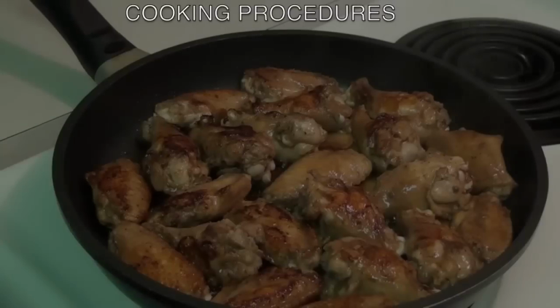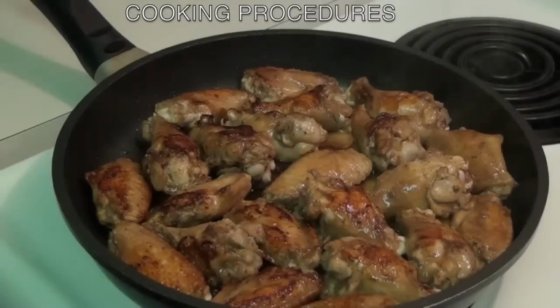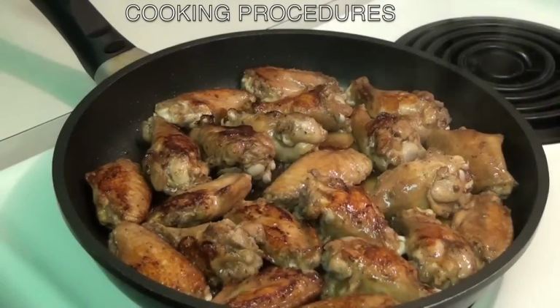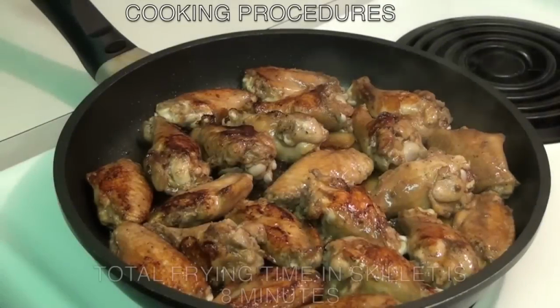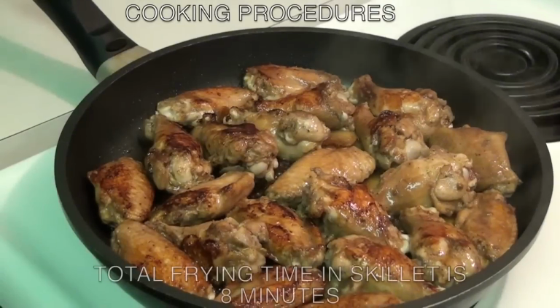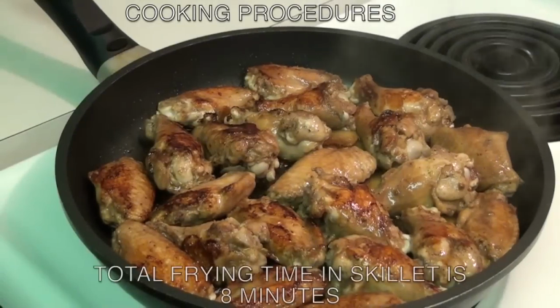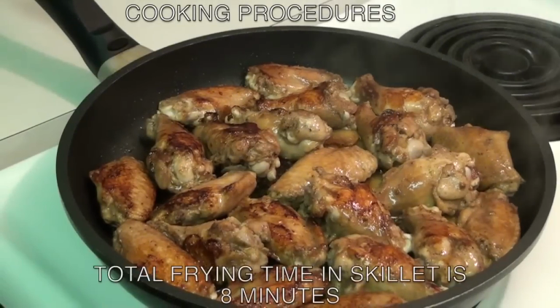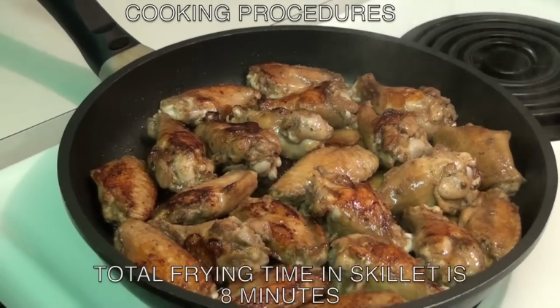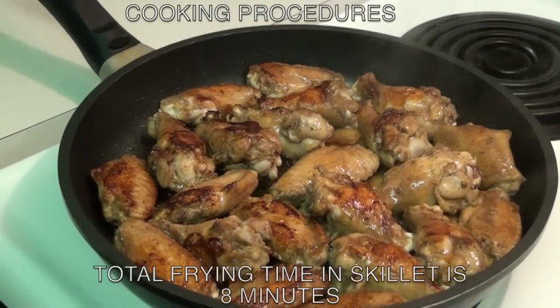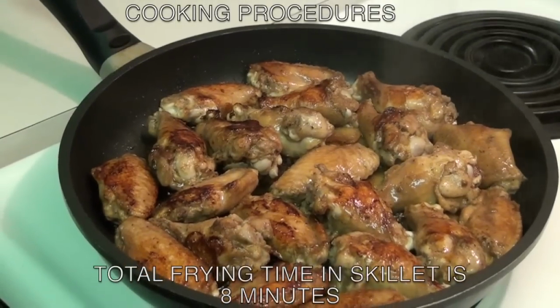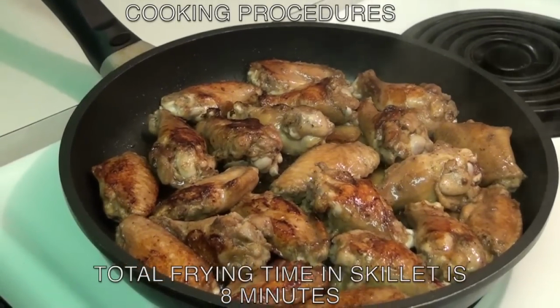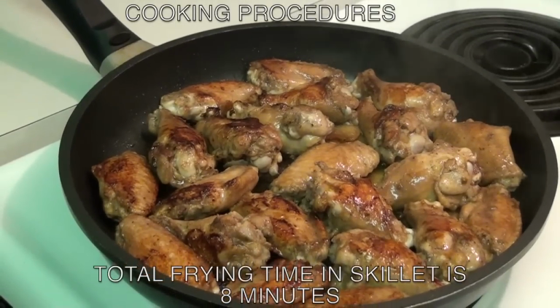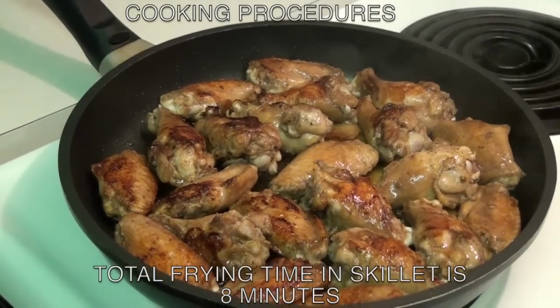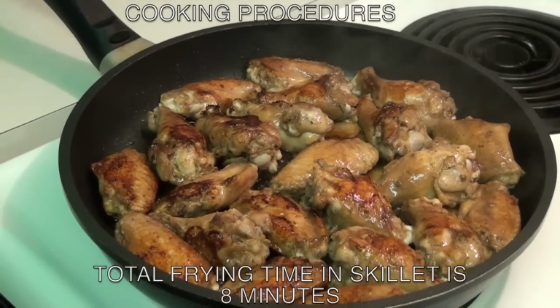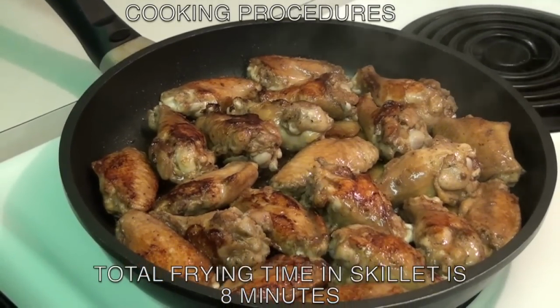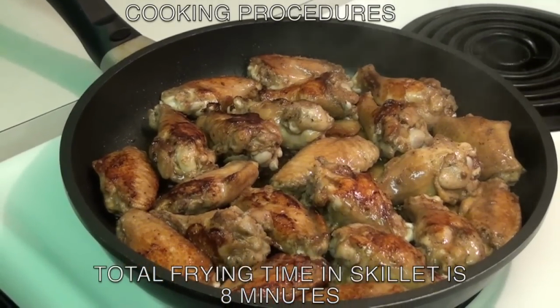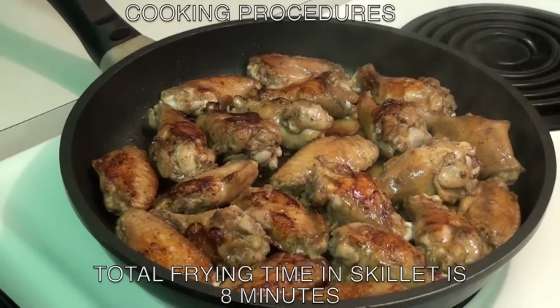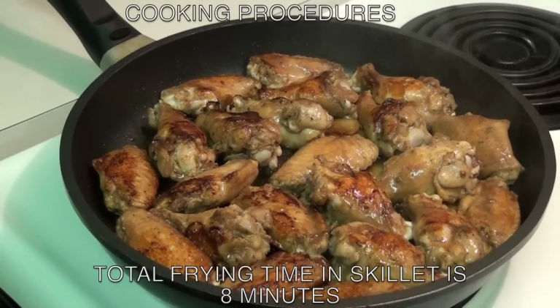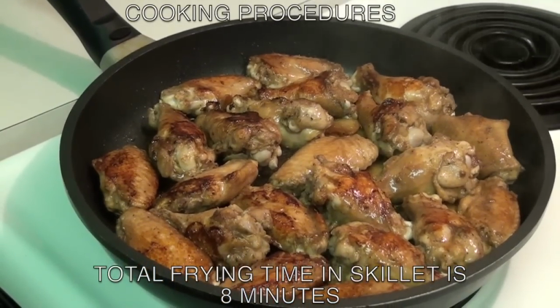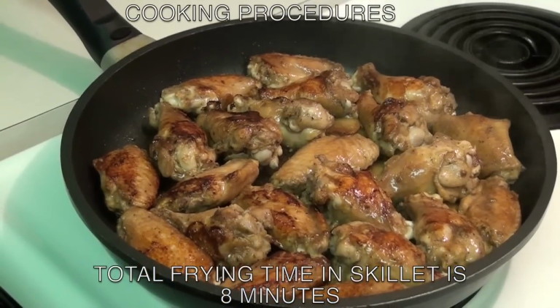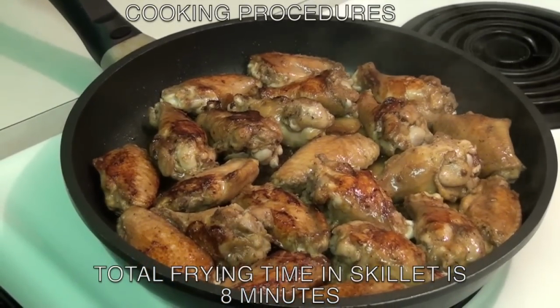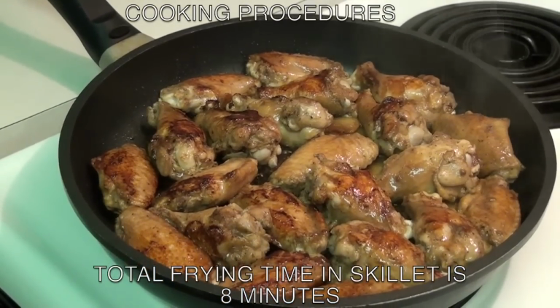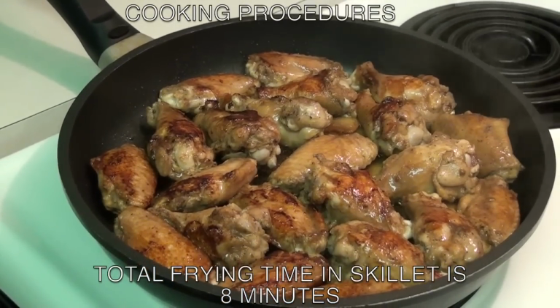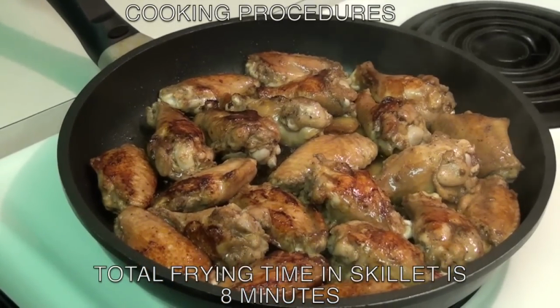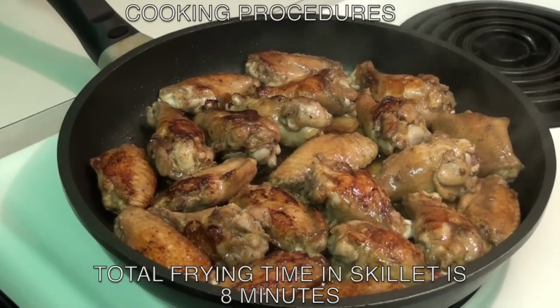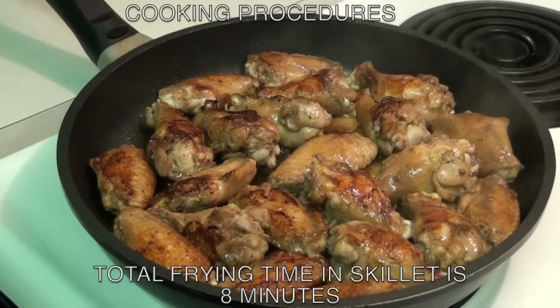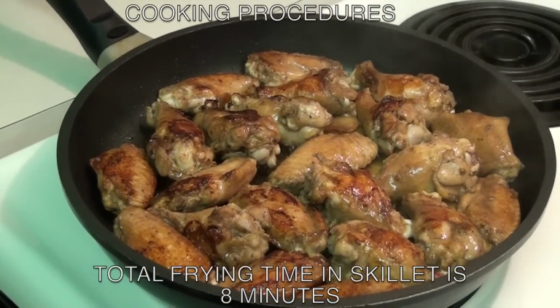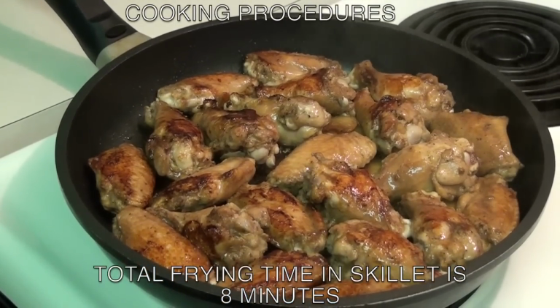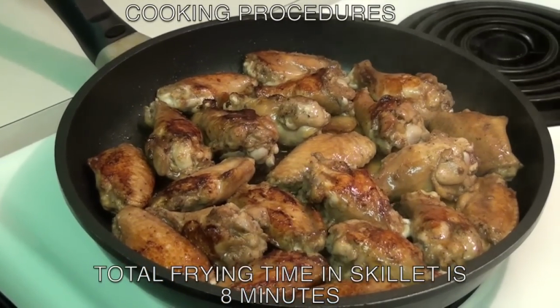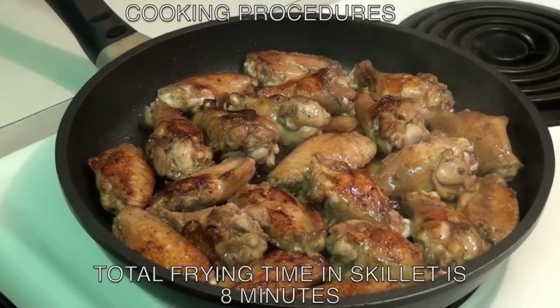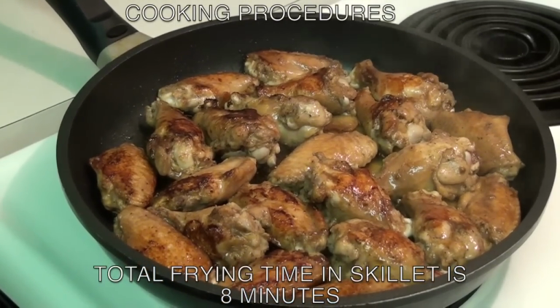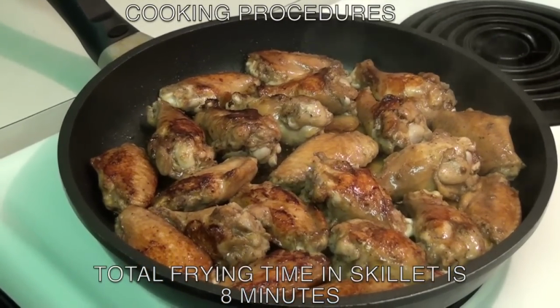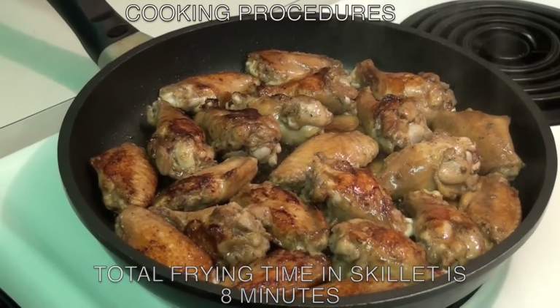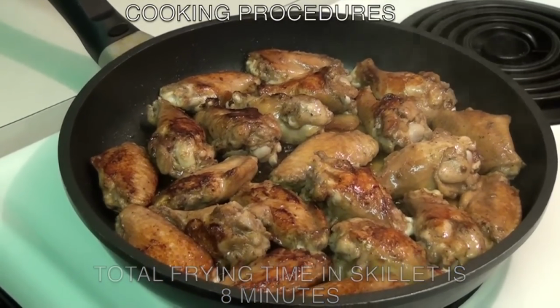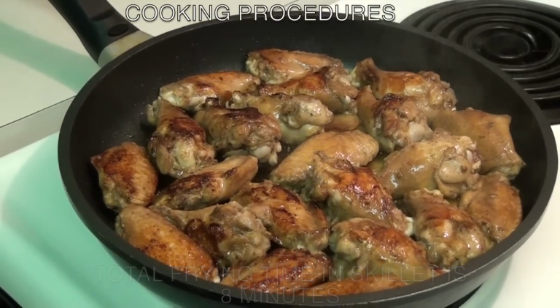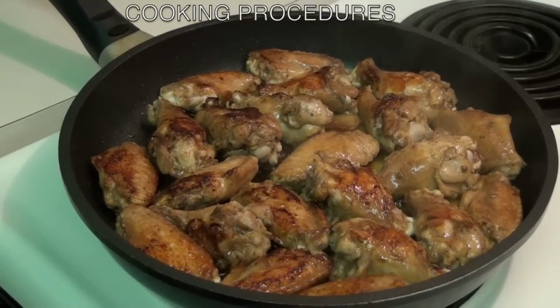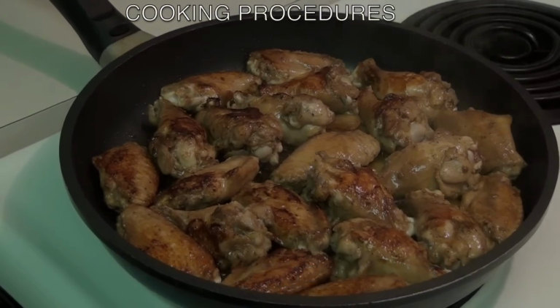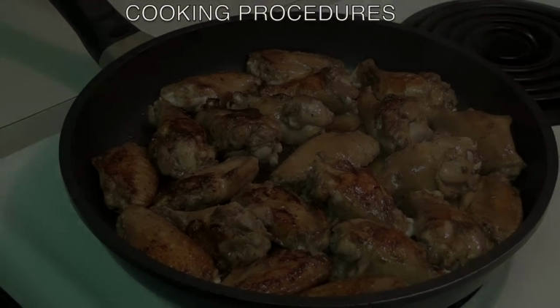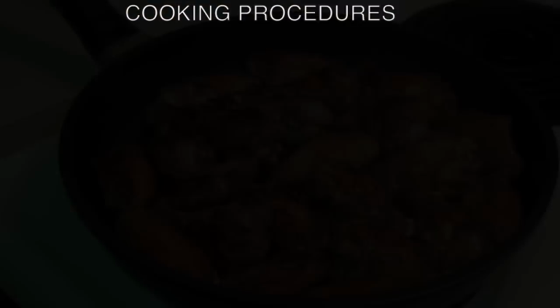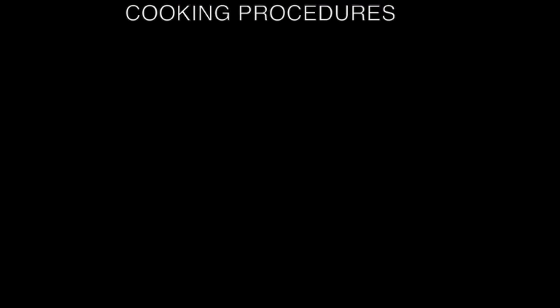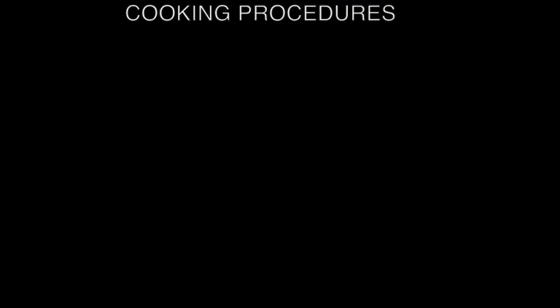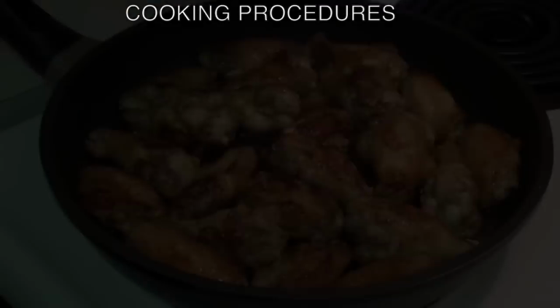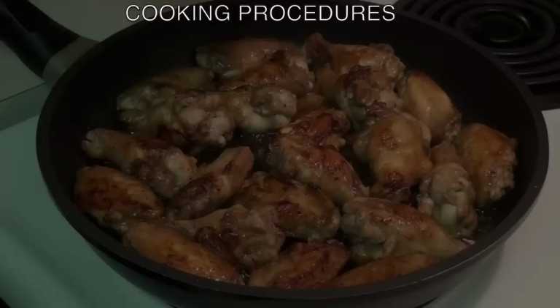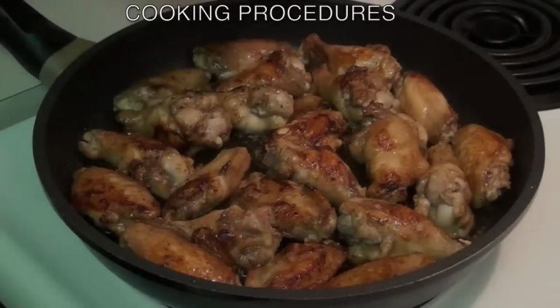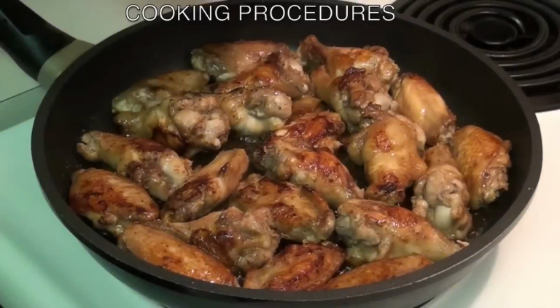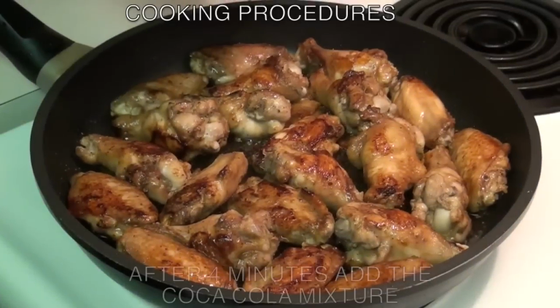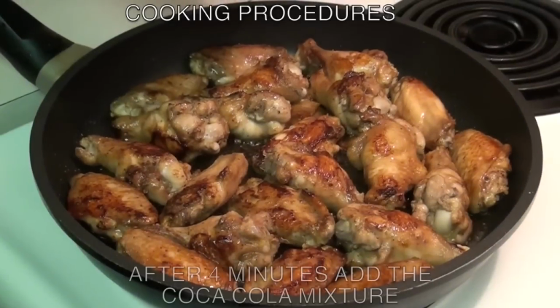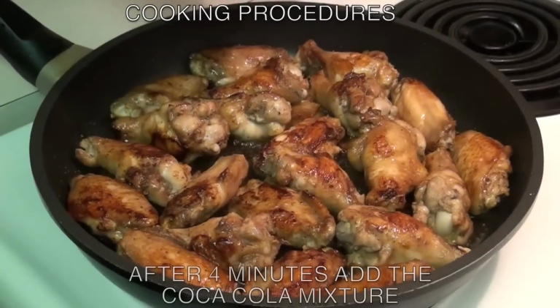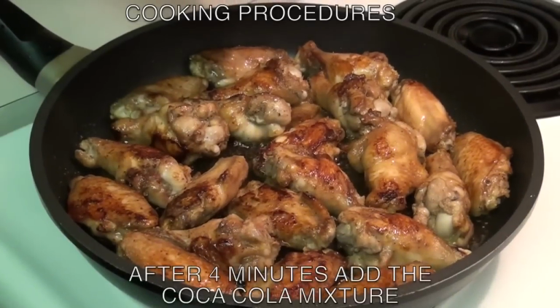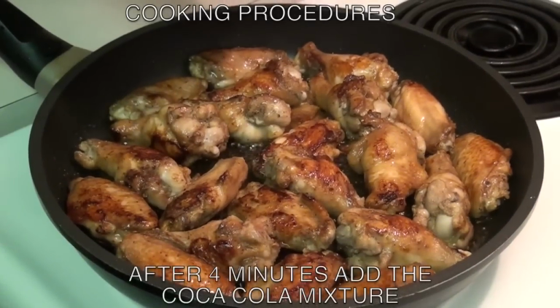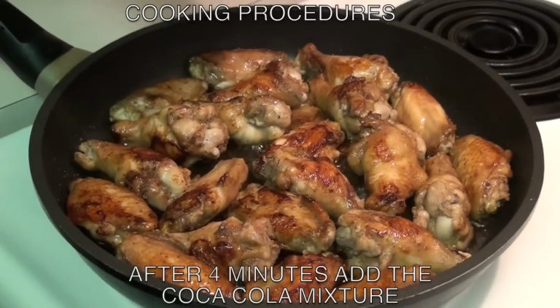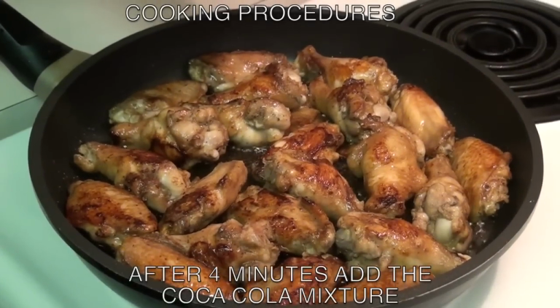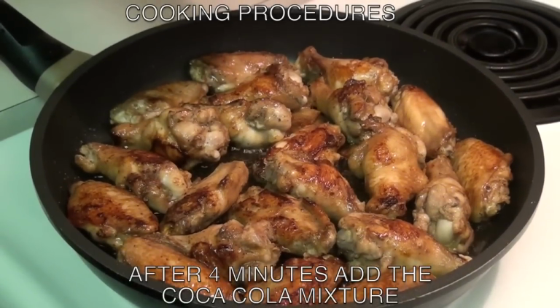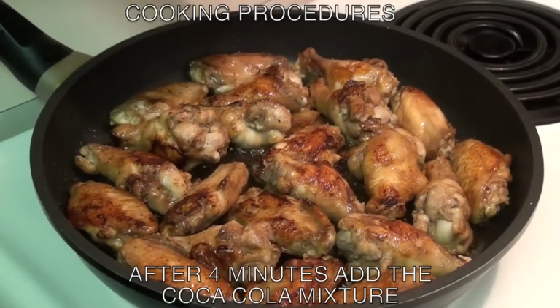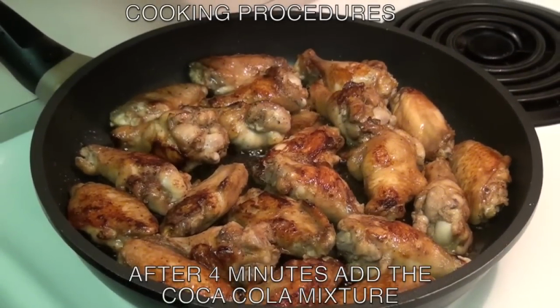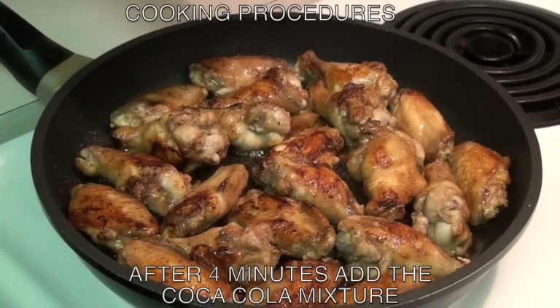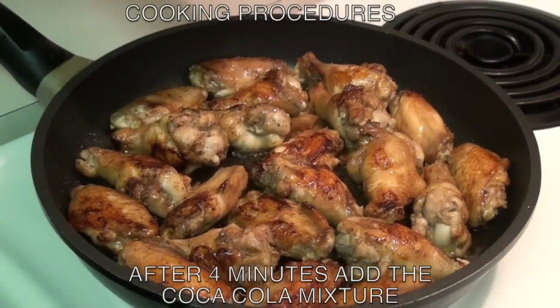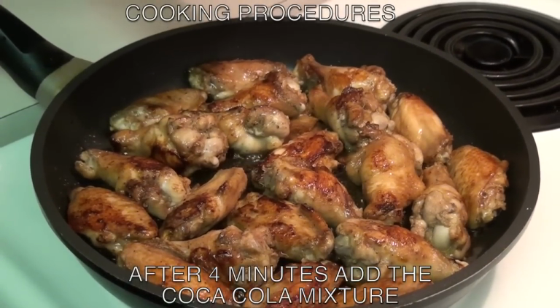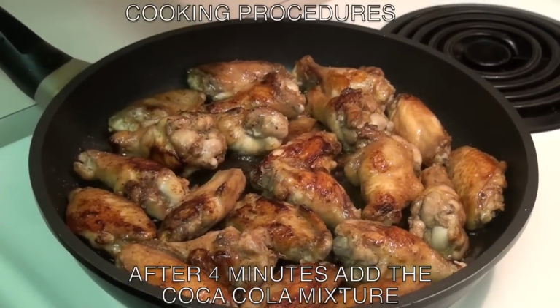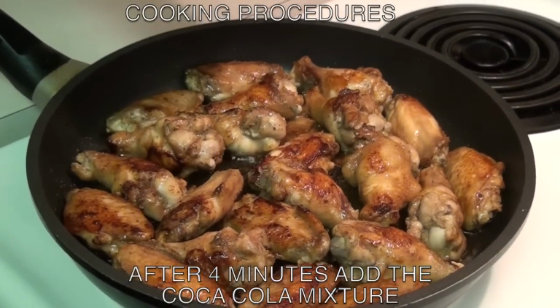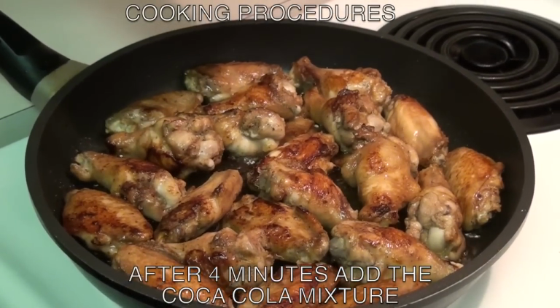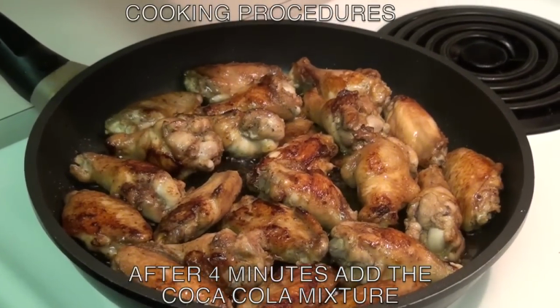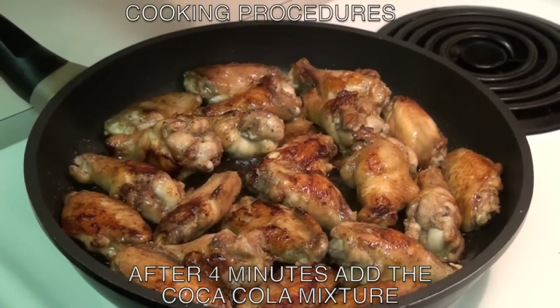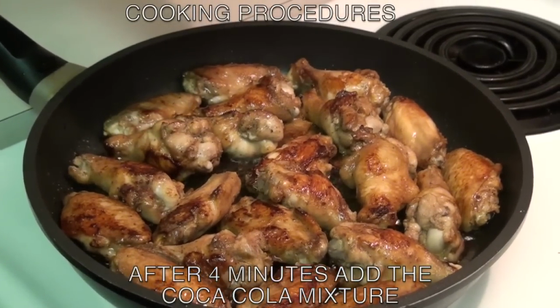Total fry time for the chicken wings in the skillet is eight minutes. After four minutes, add the coca-cola mixture.